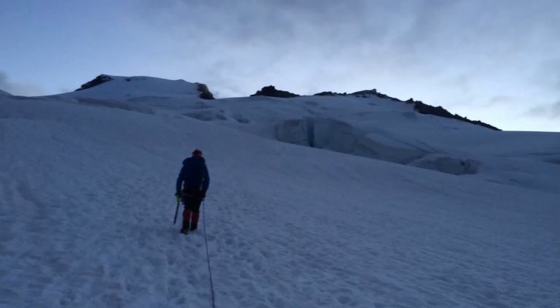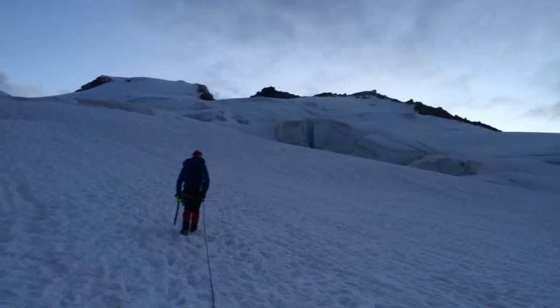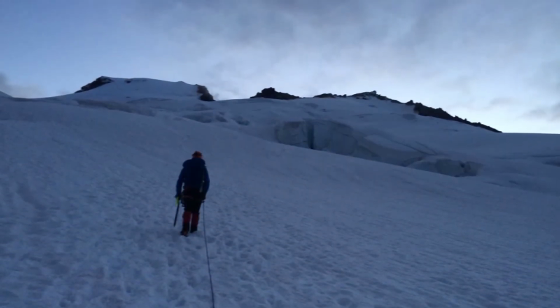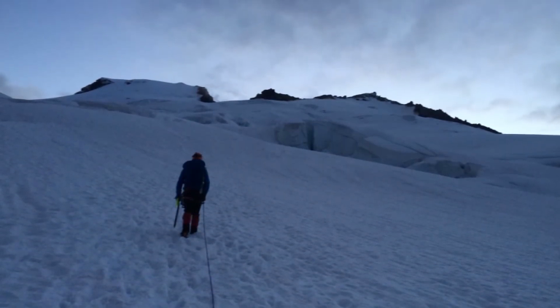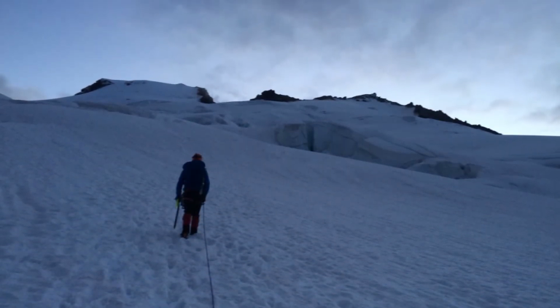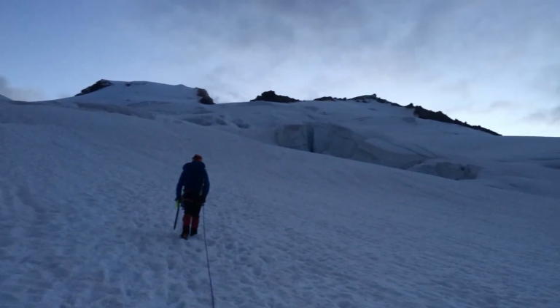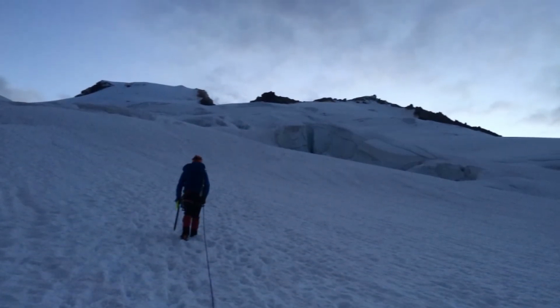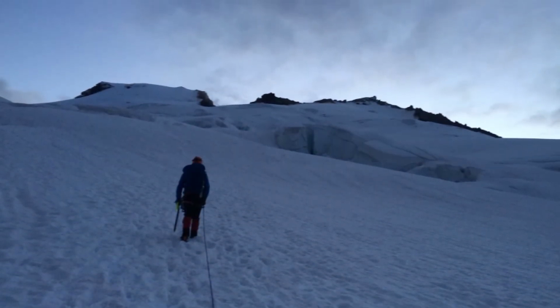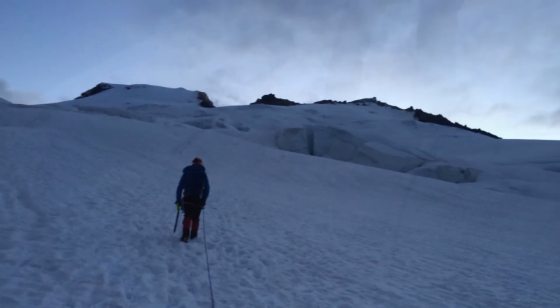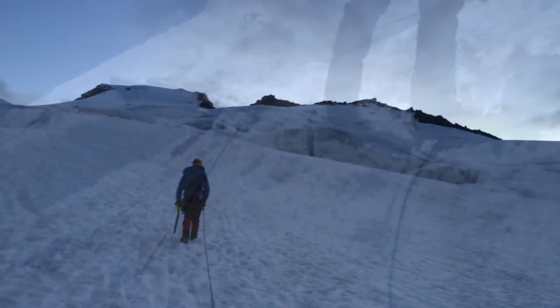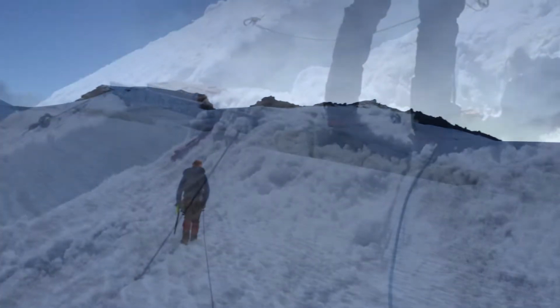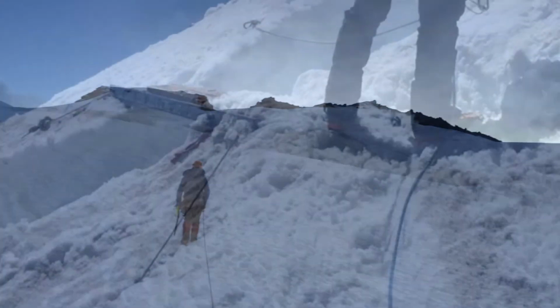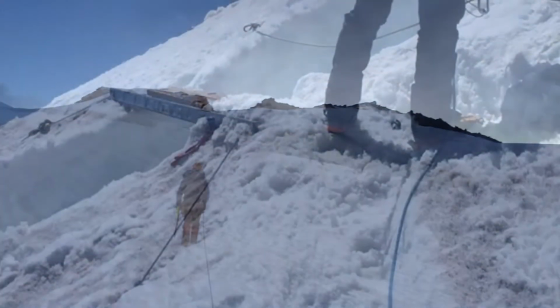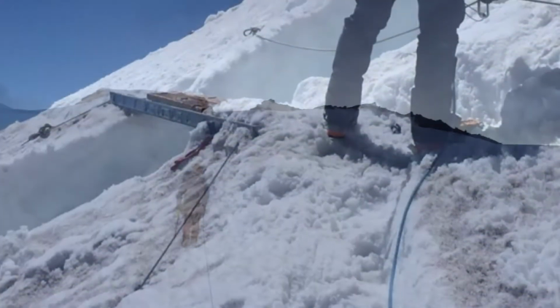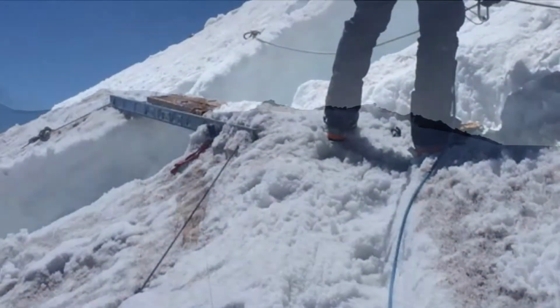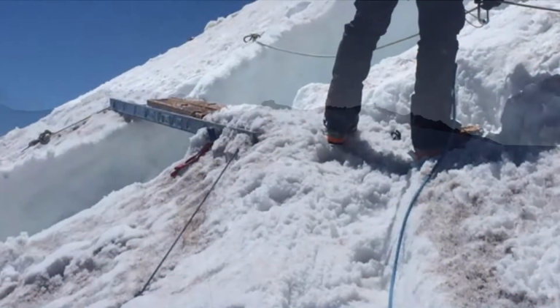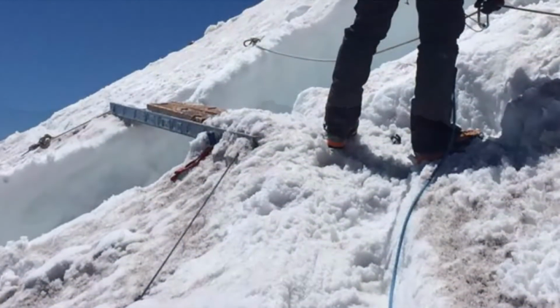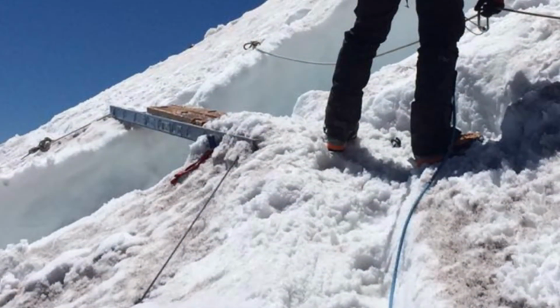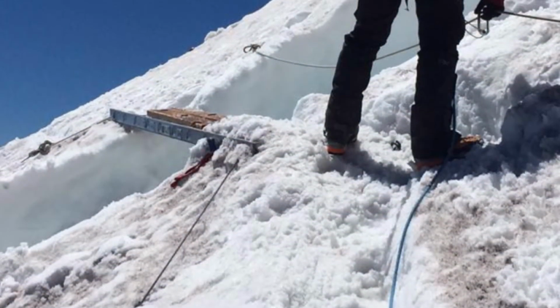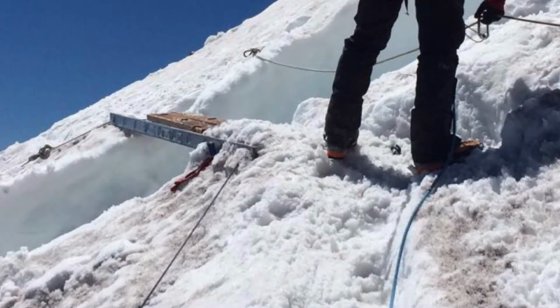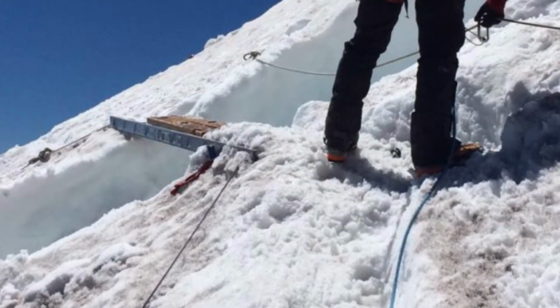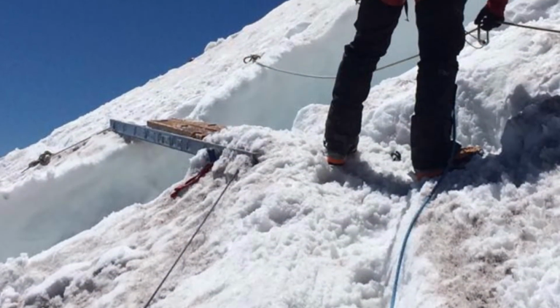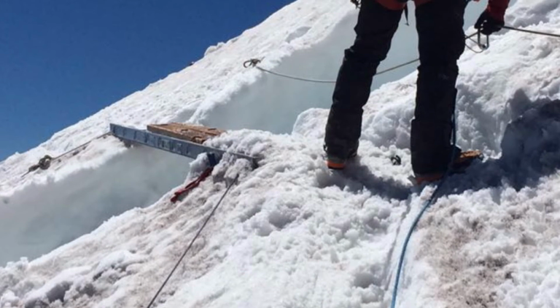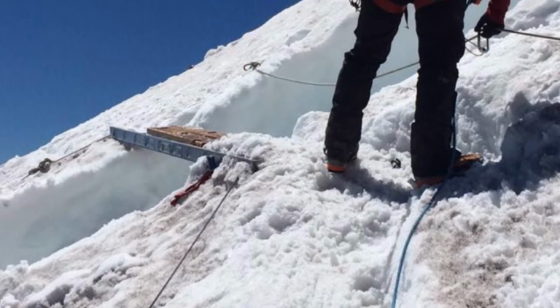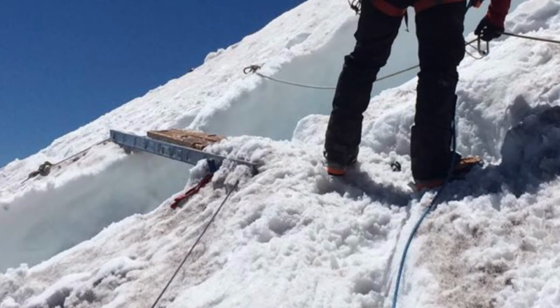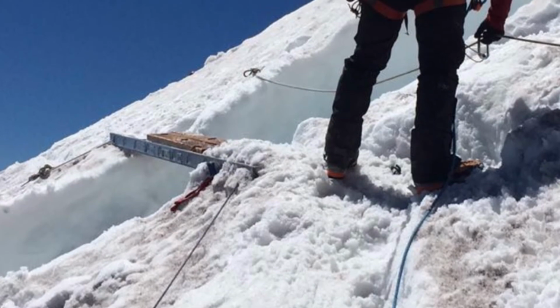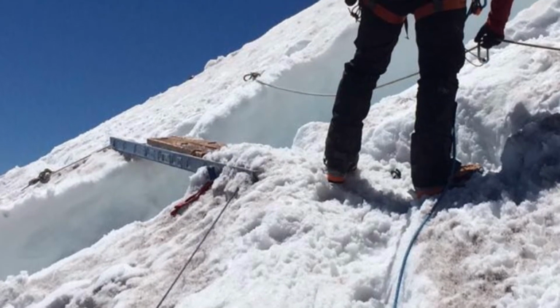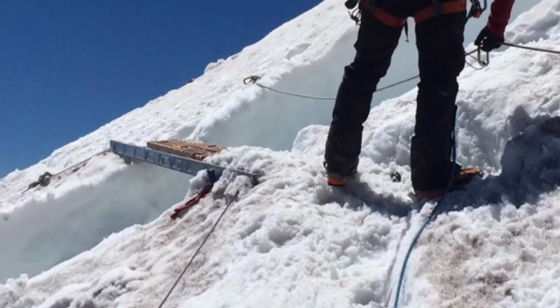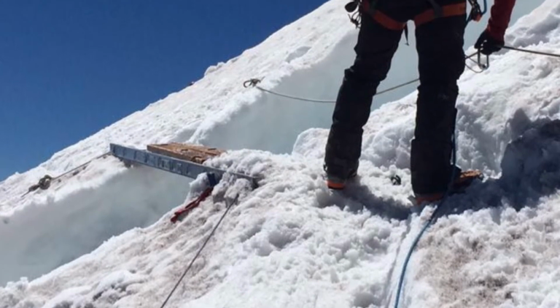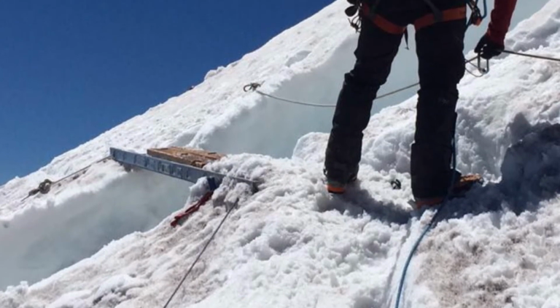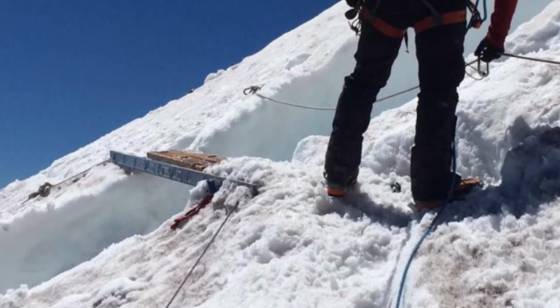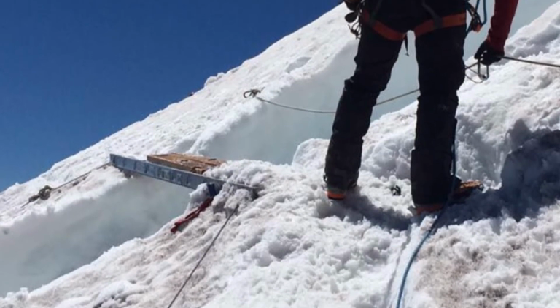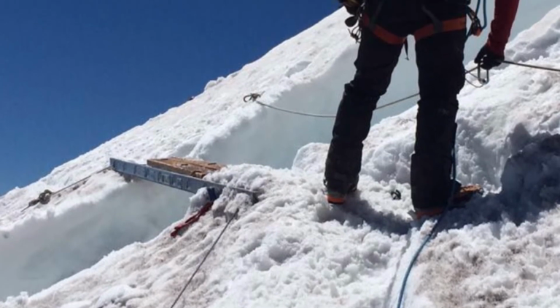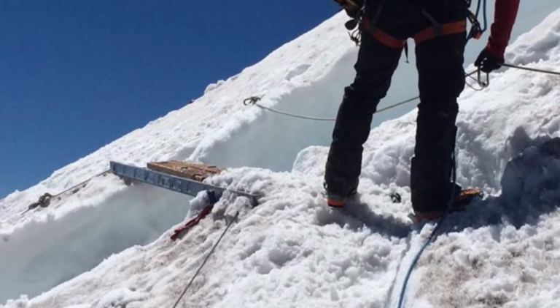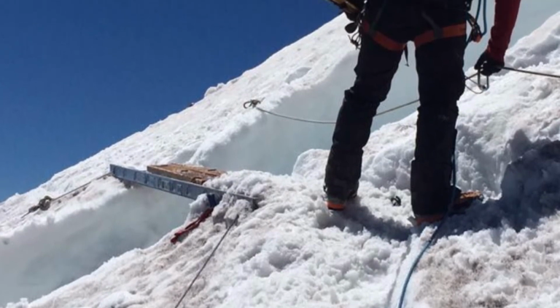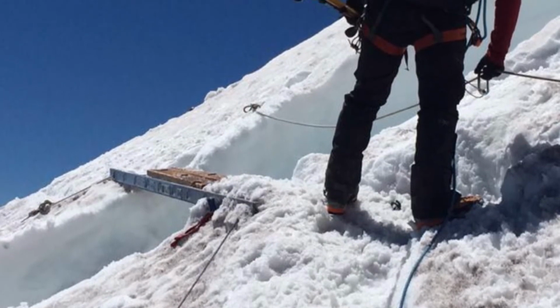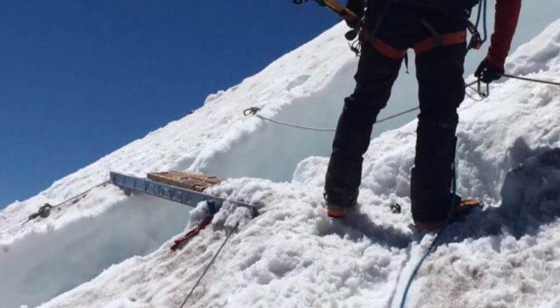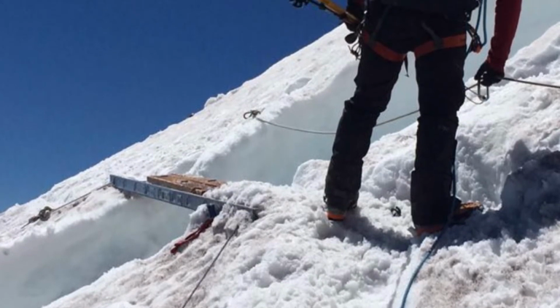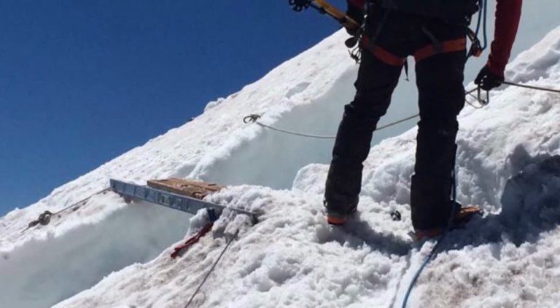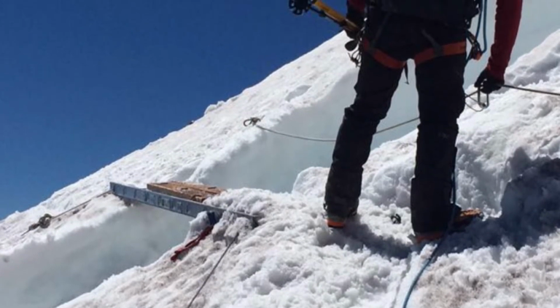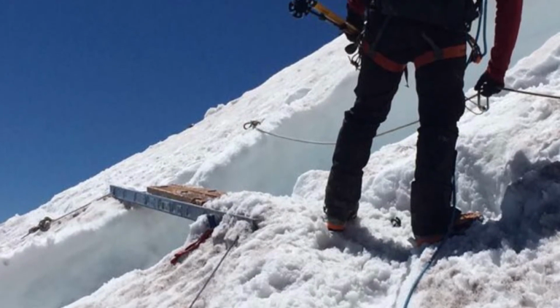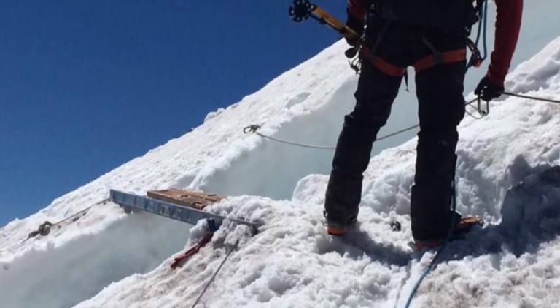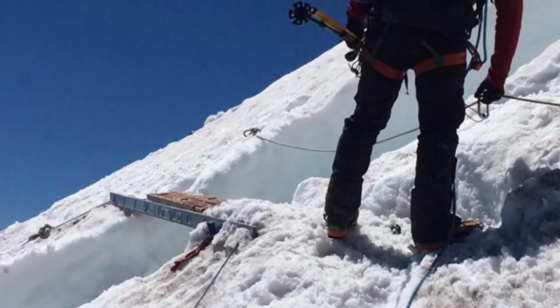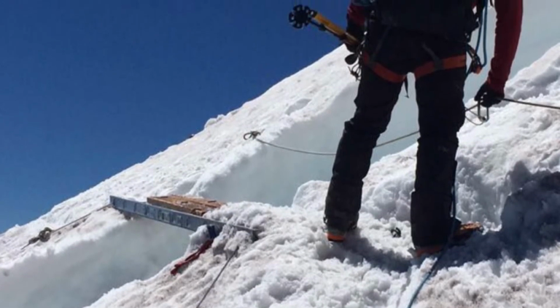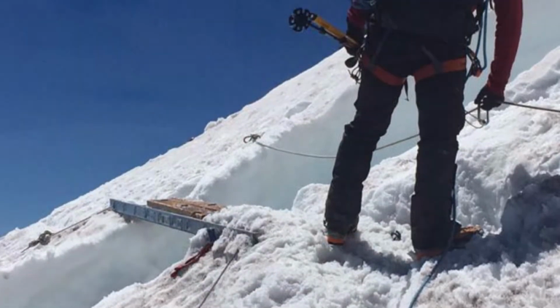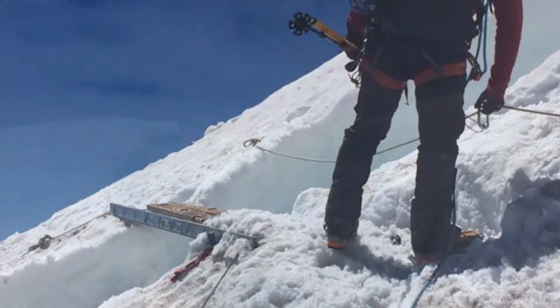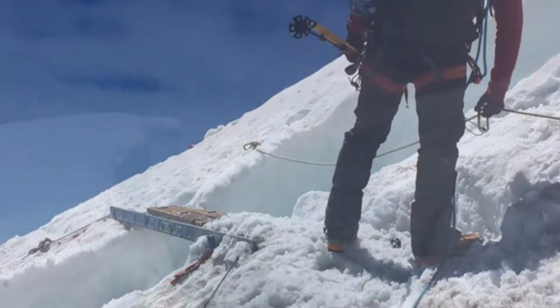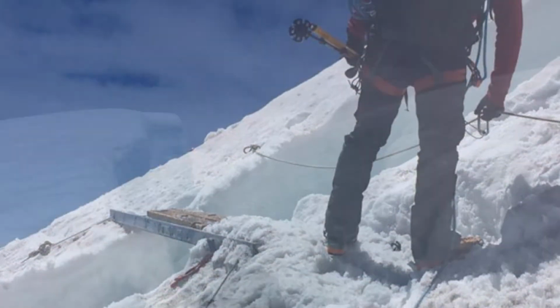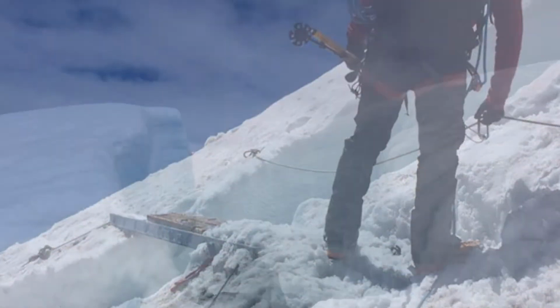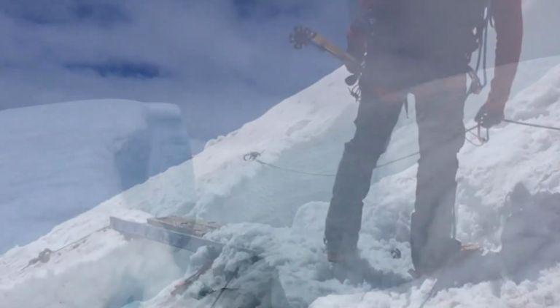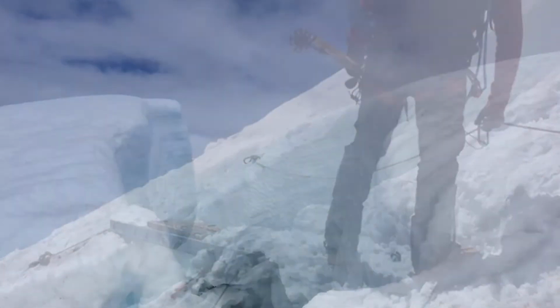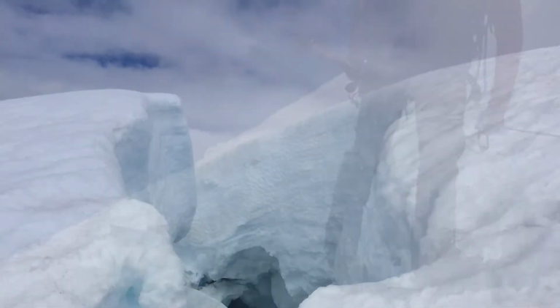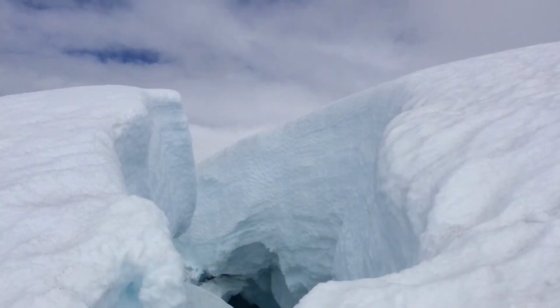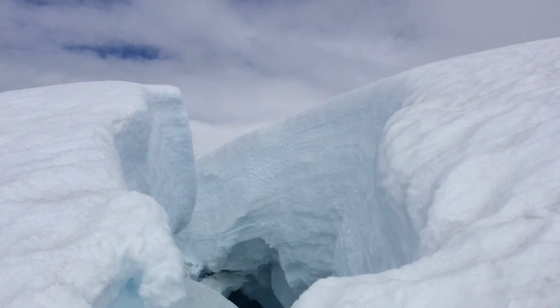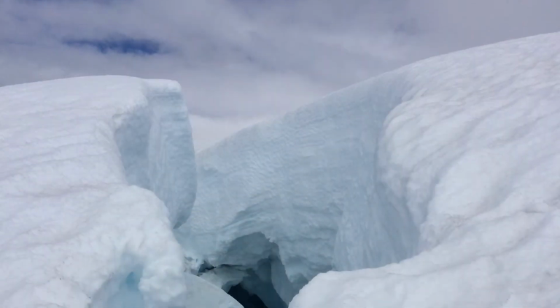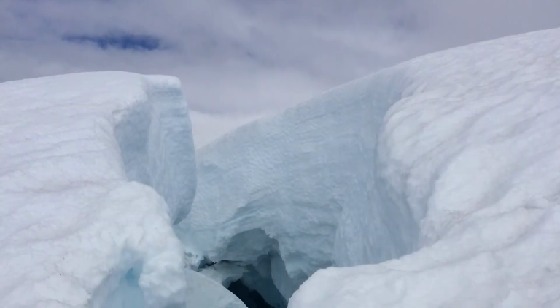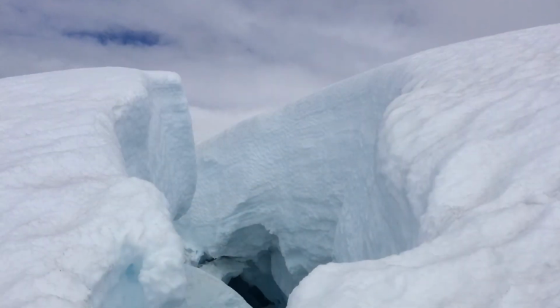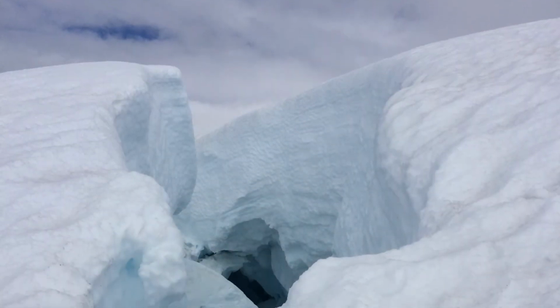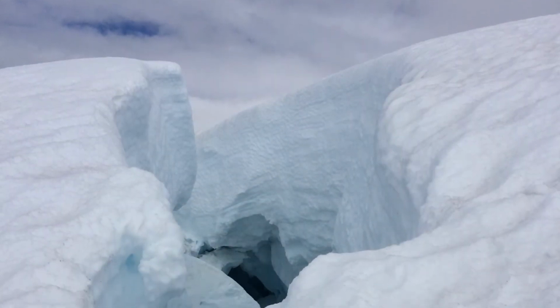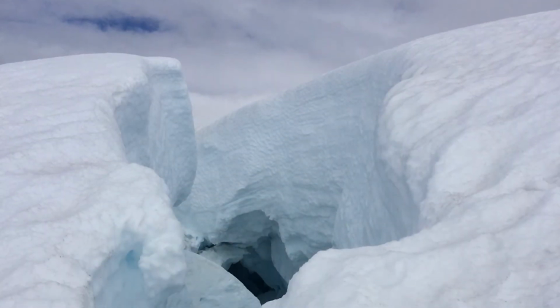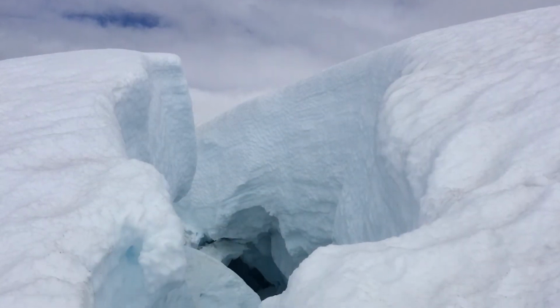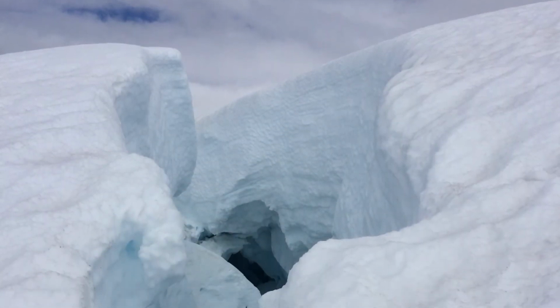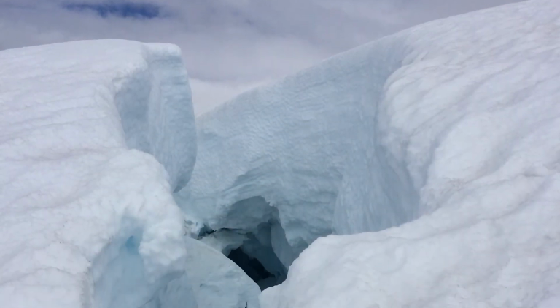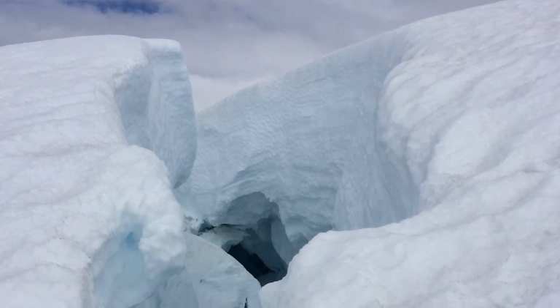If they're unable to climb out, prepare the lip by exposing where the rope dug in and sliding an axe or shovel under the rope to prevent it from digging in further.